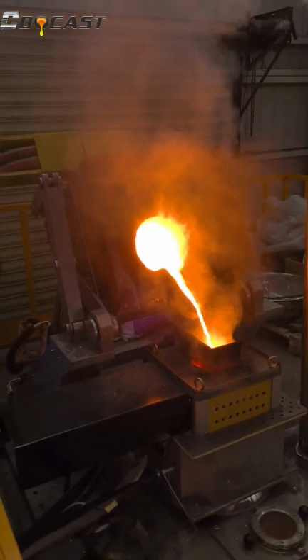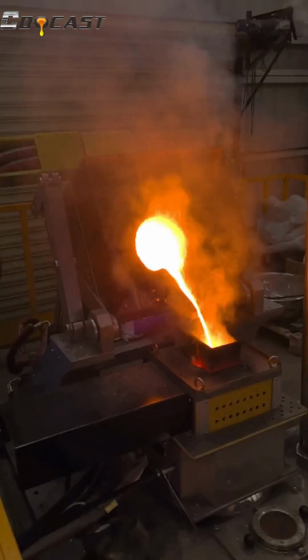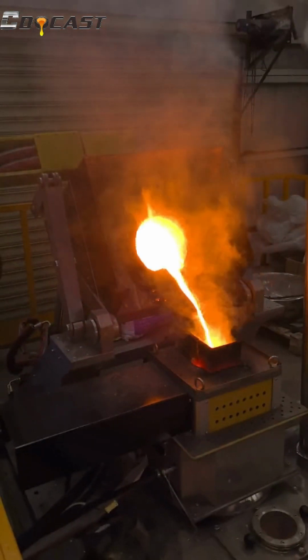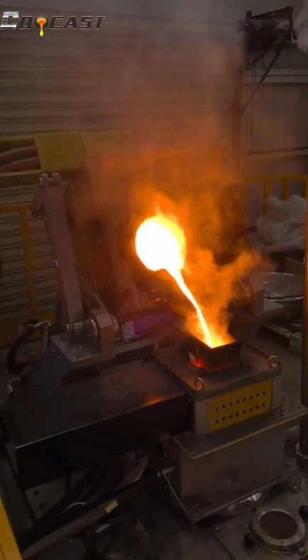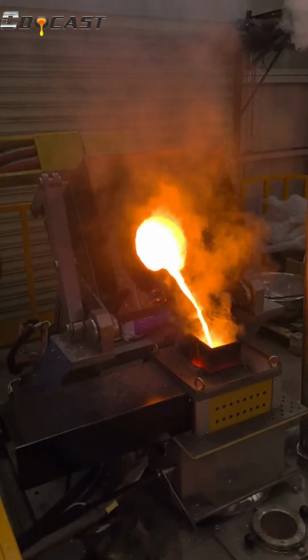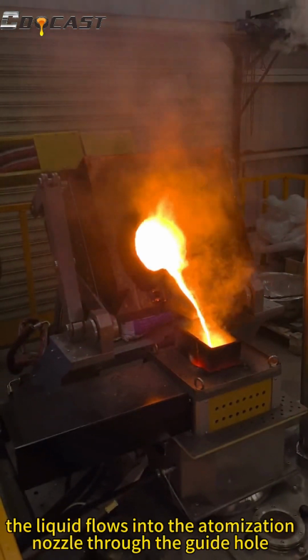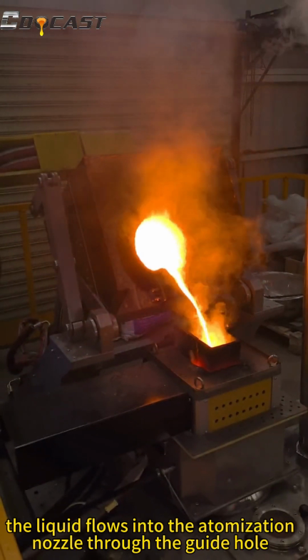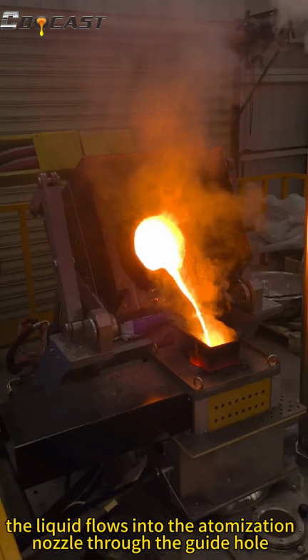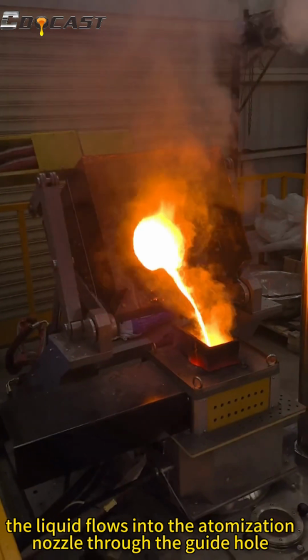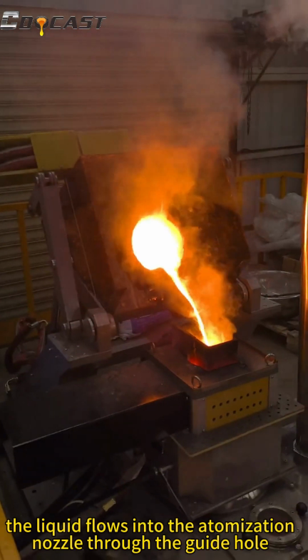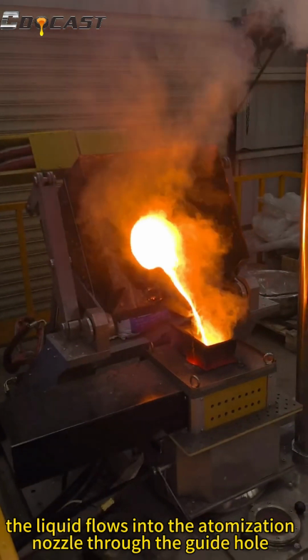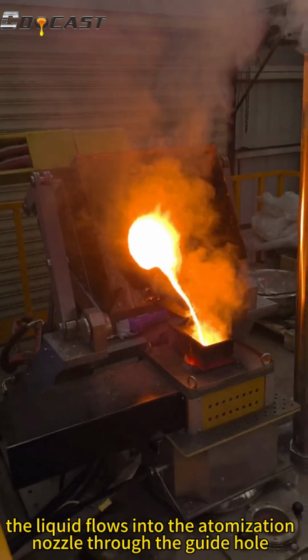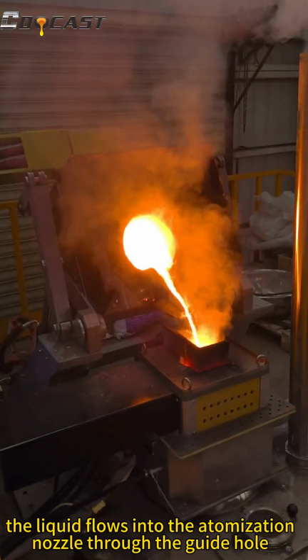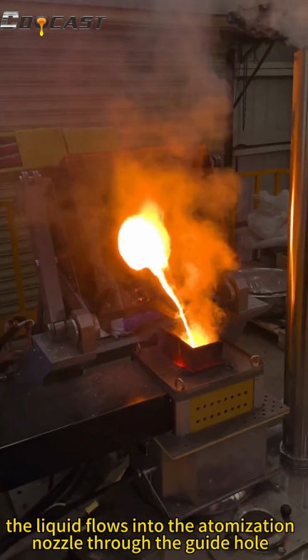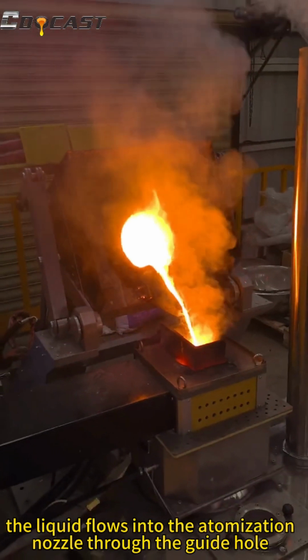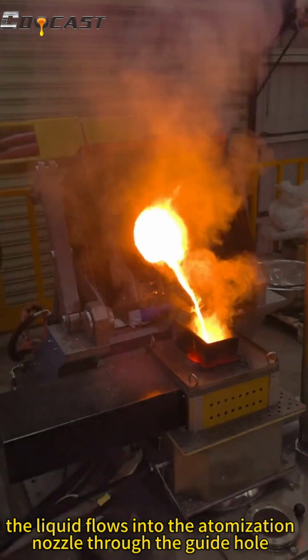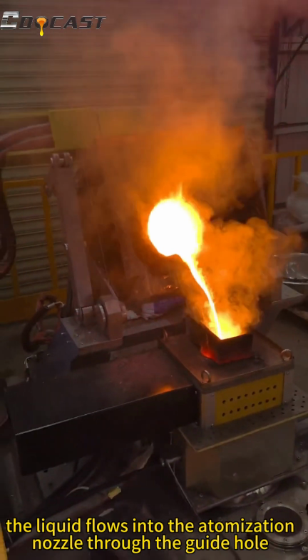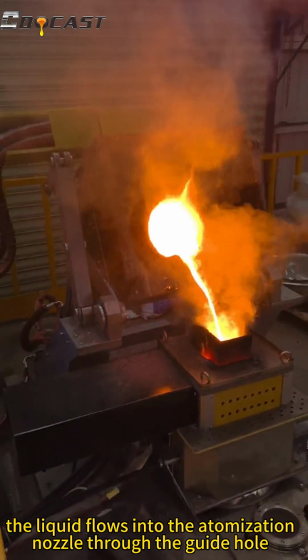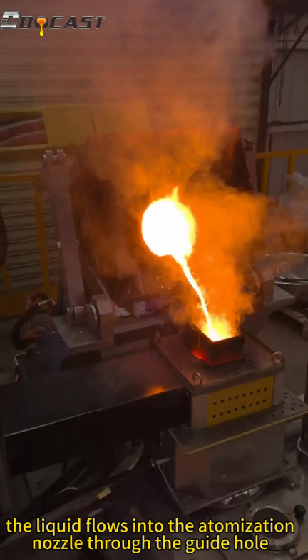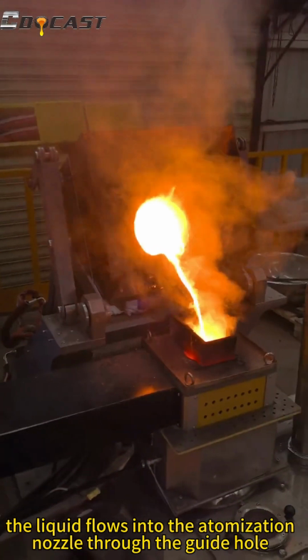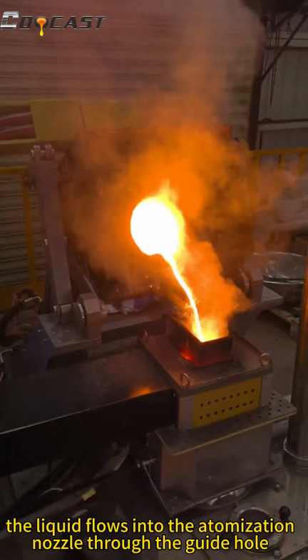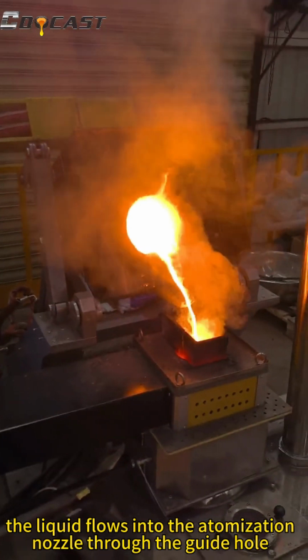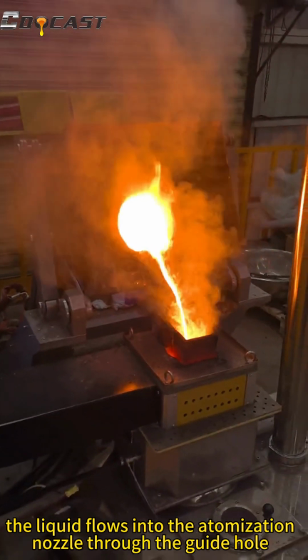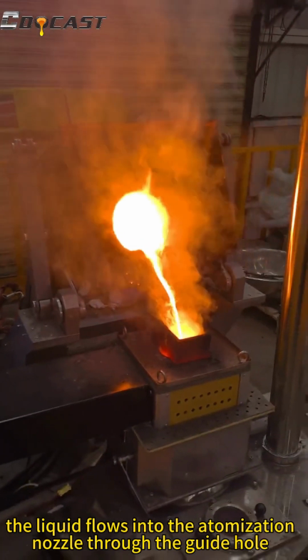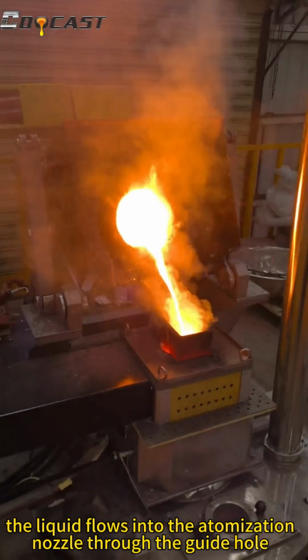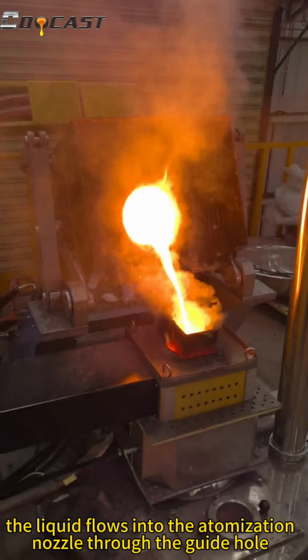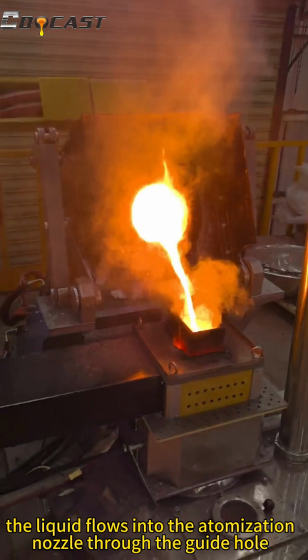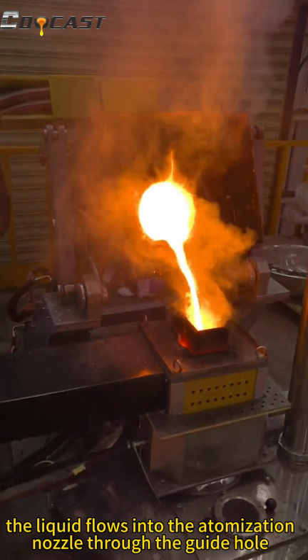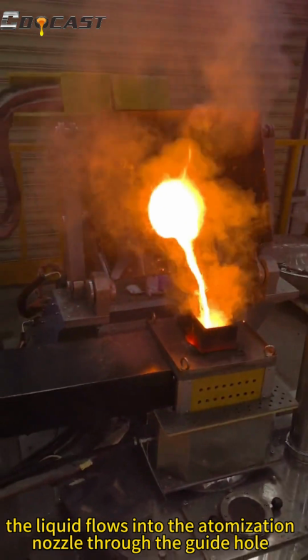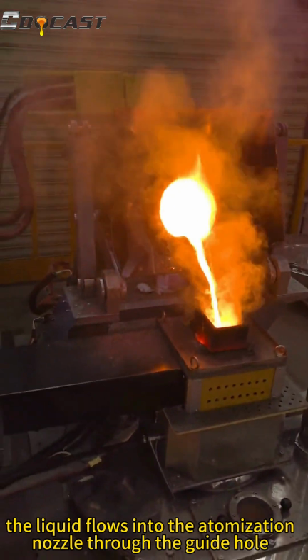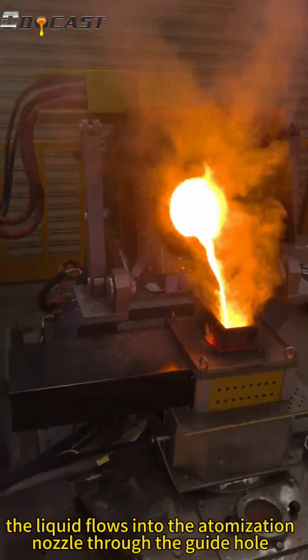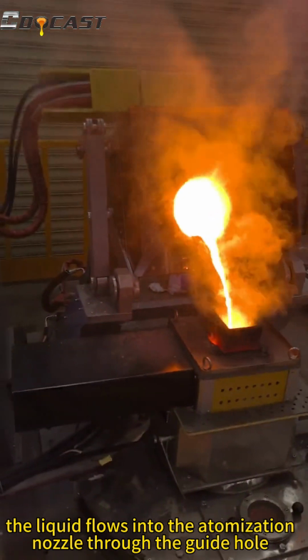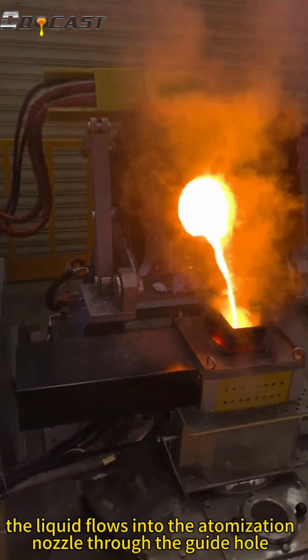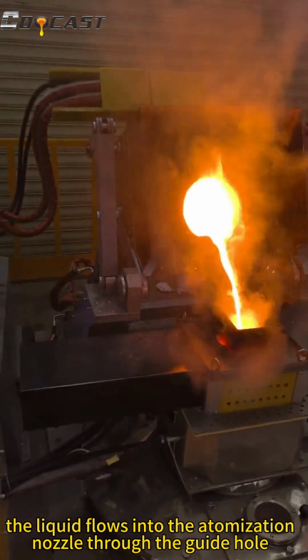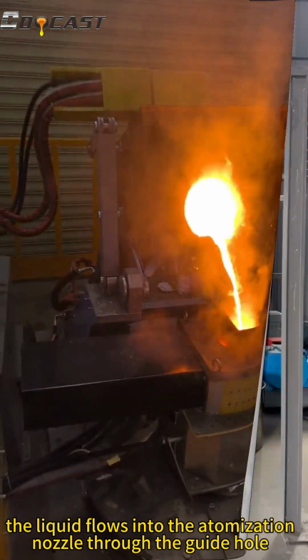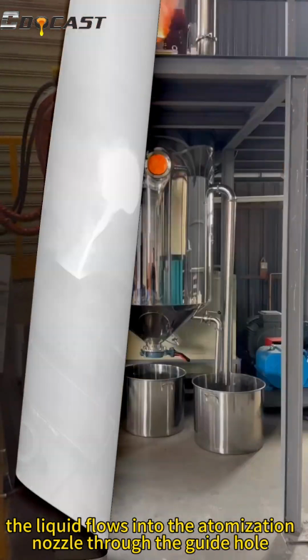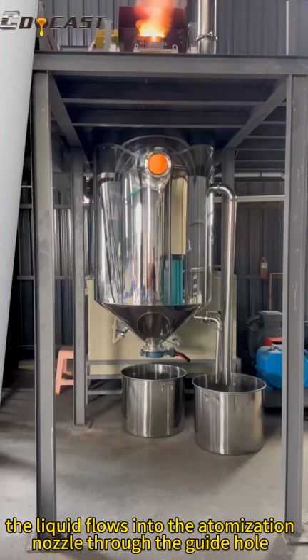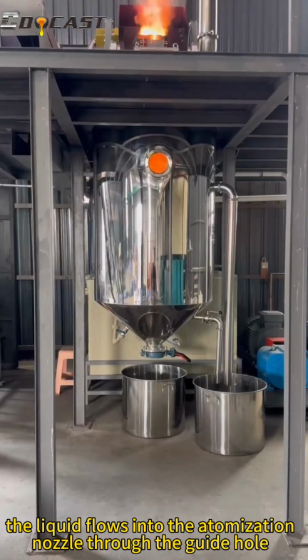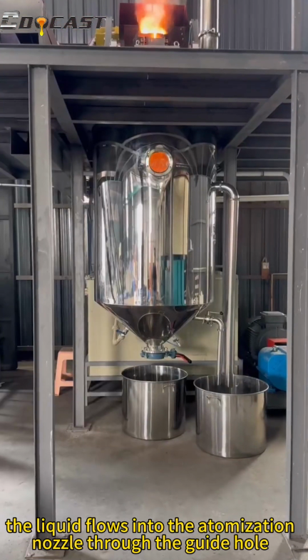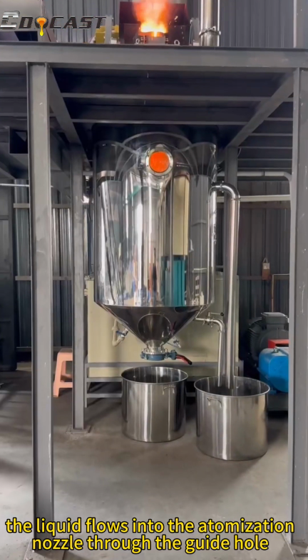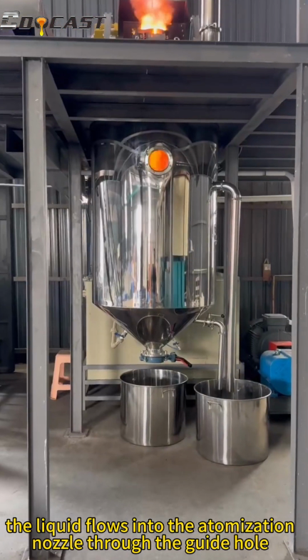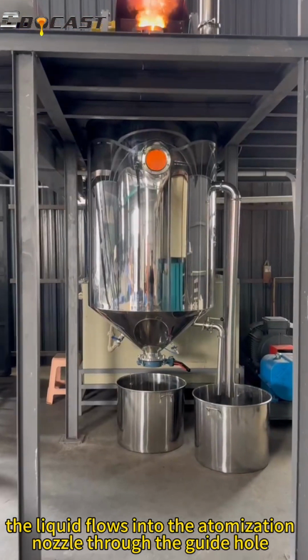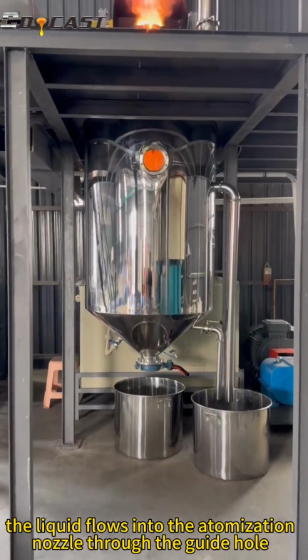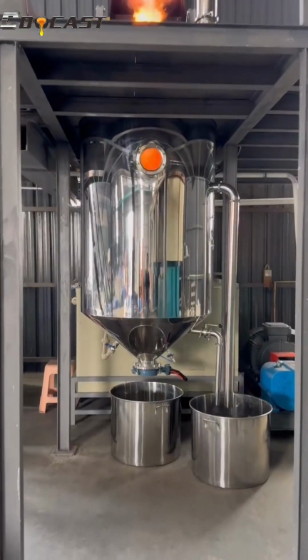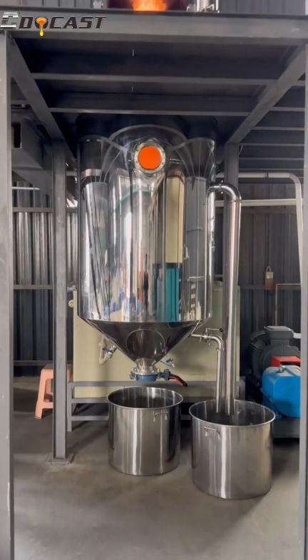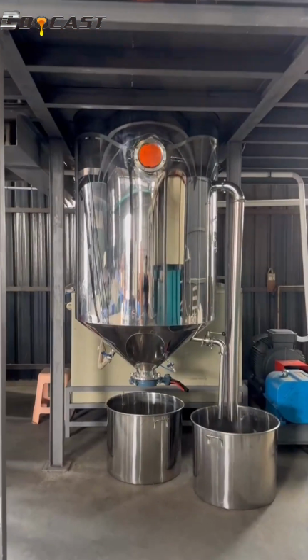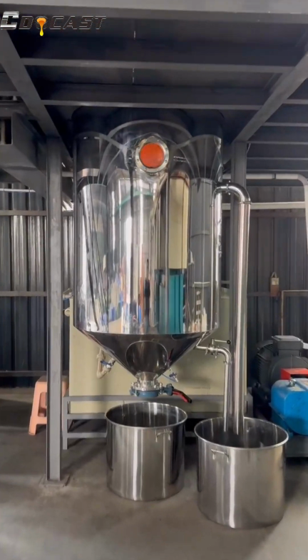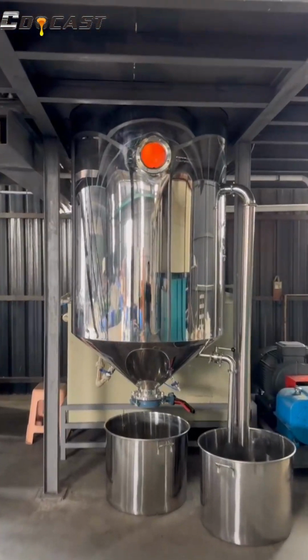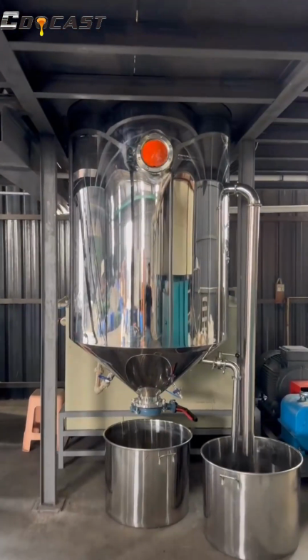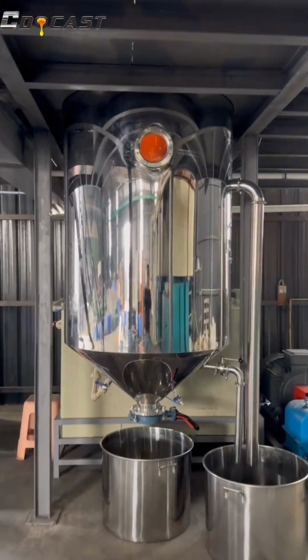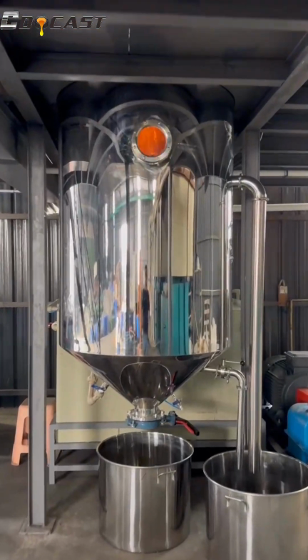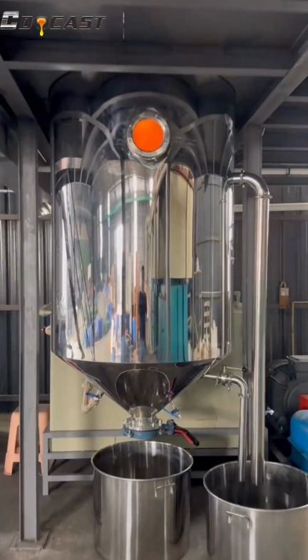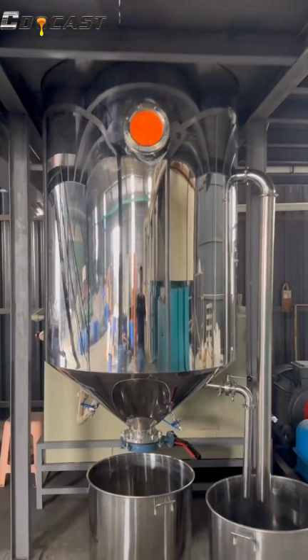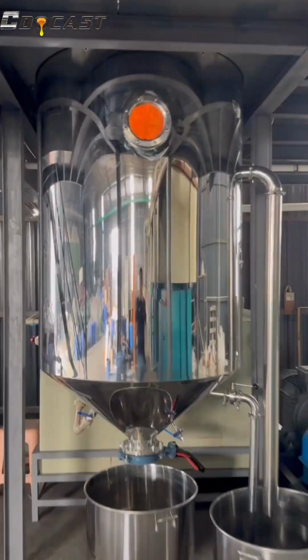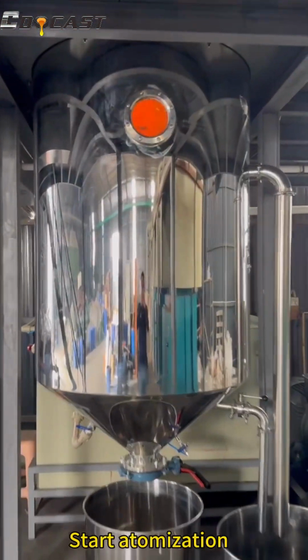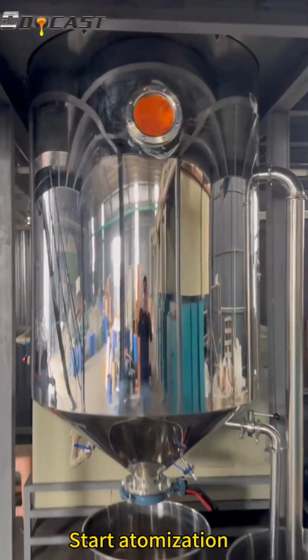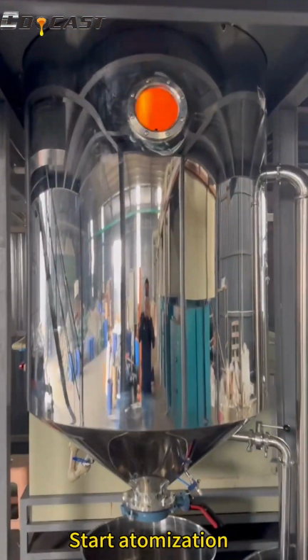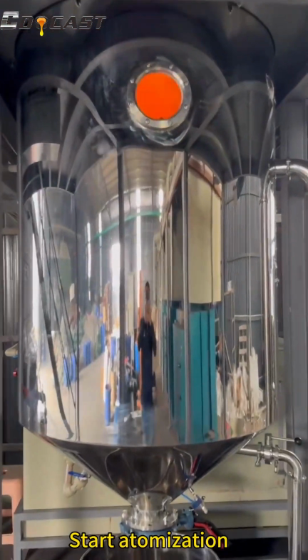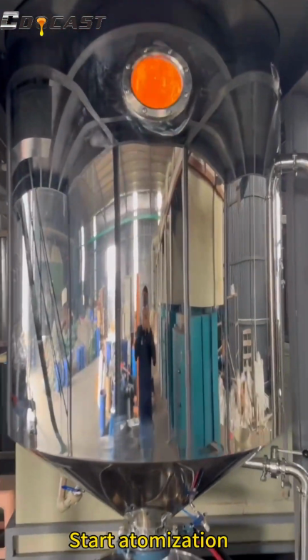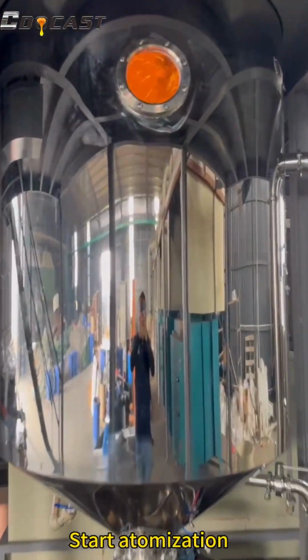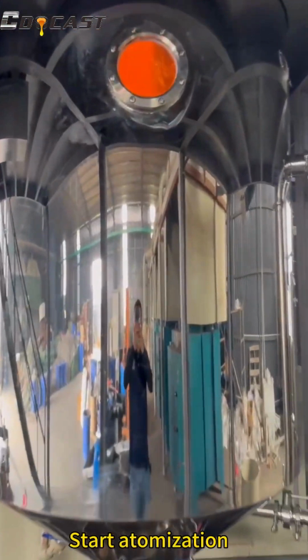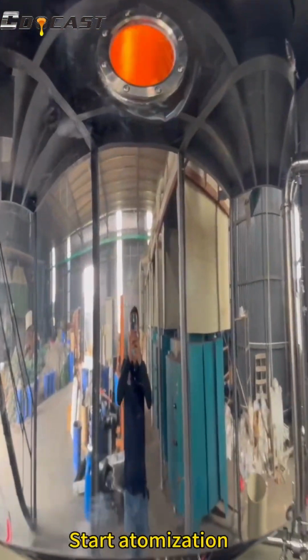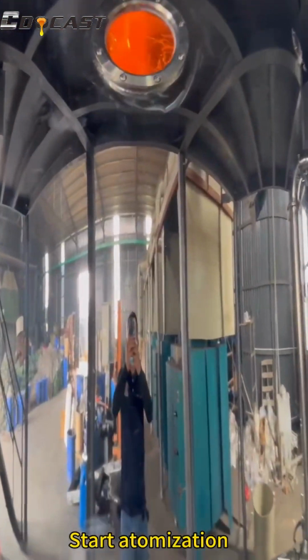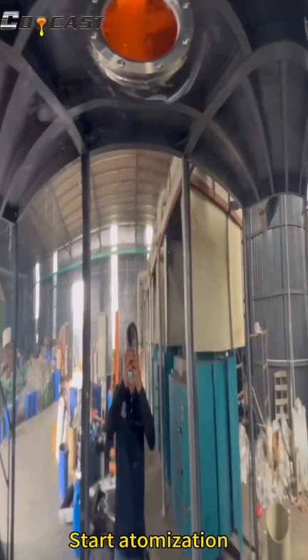The liquid flows into the atomization nozzle through the guide pole. Start atomization.